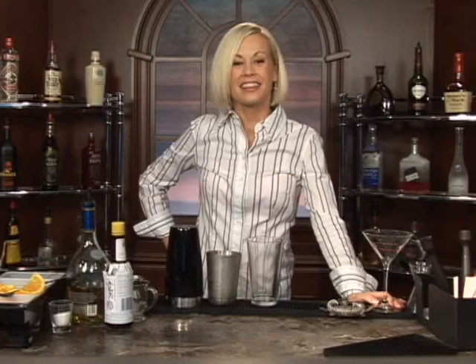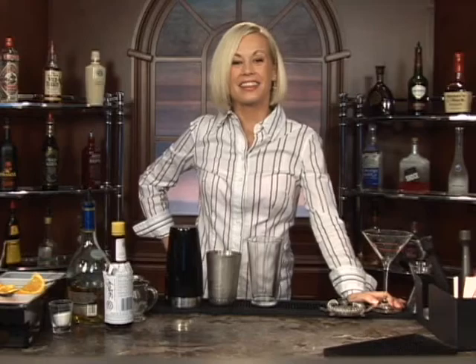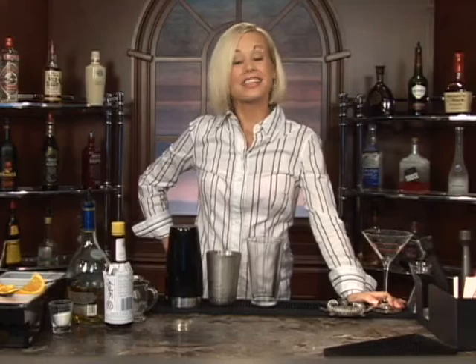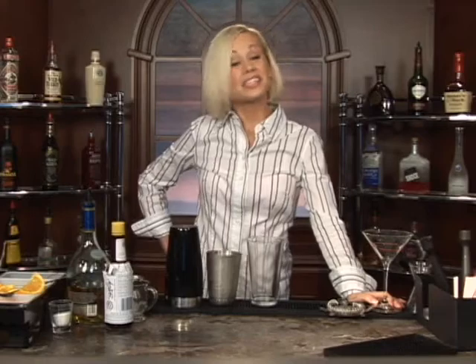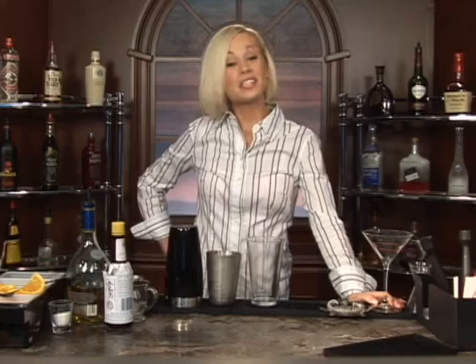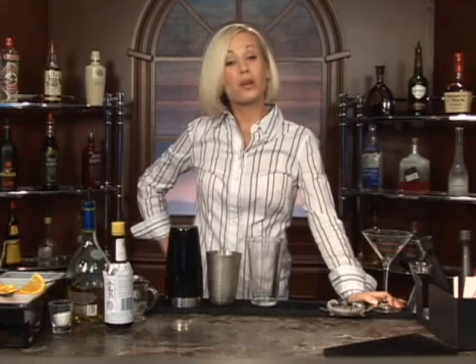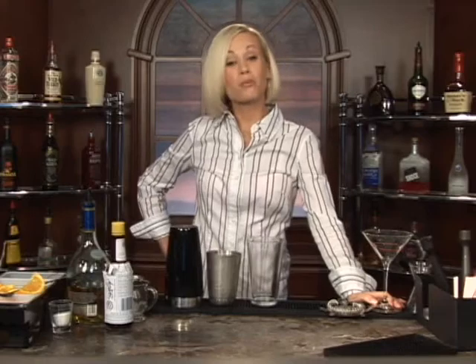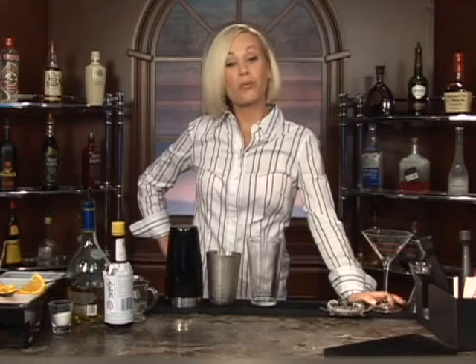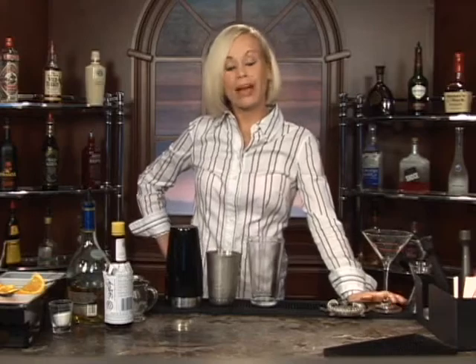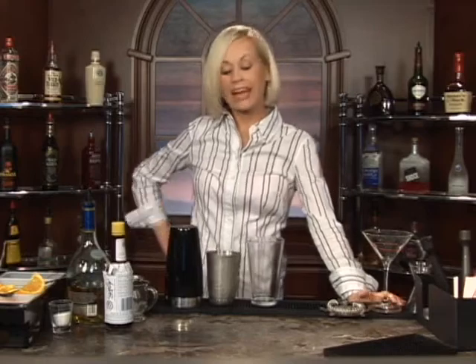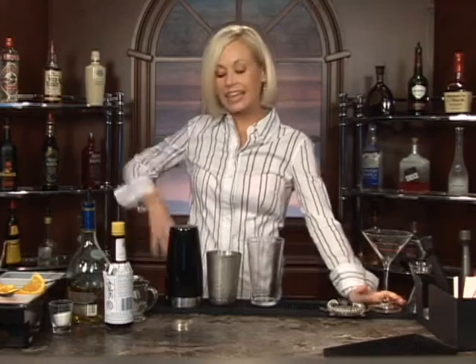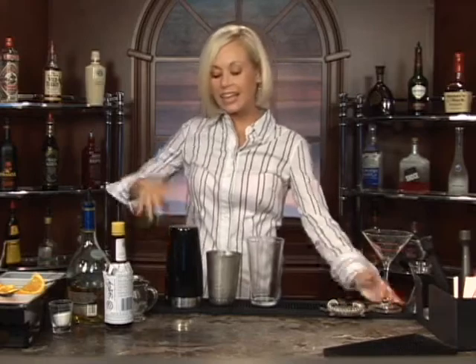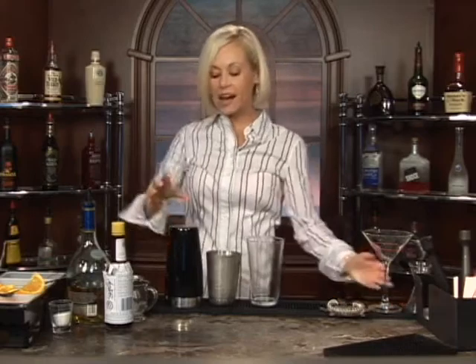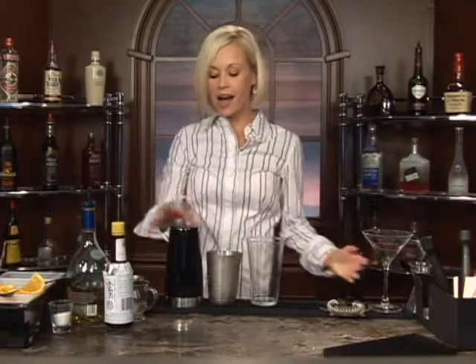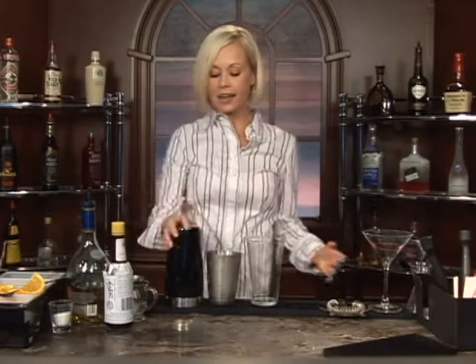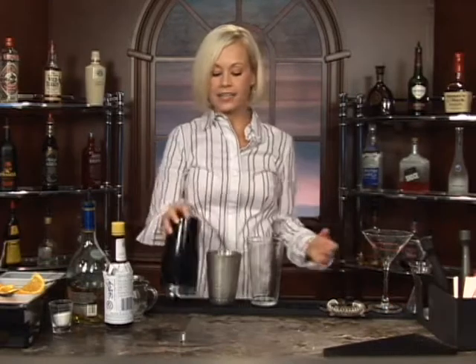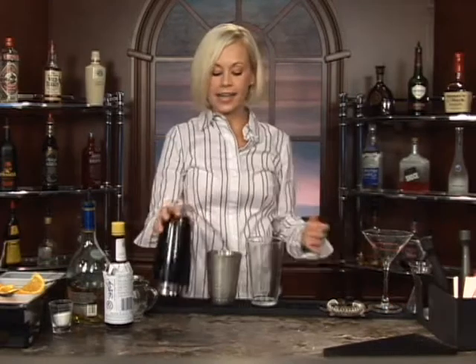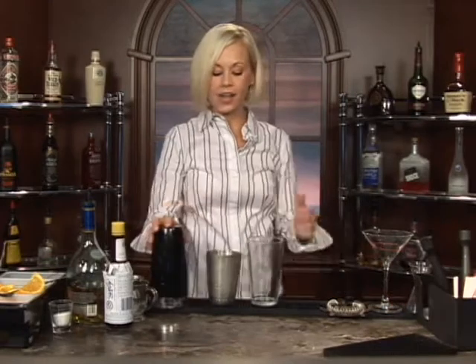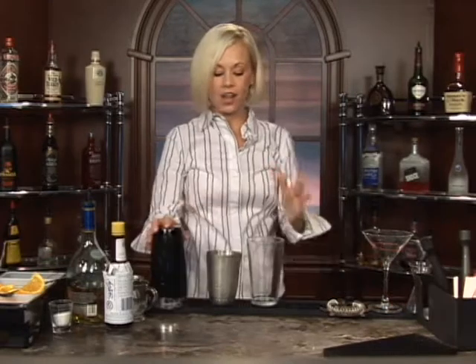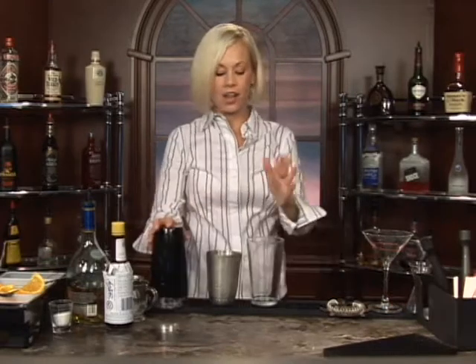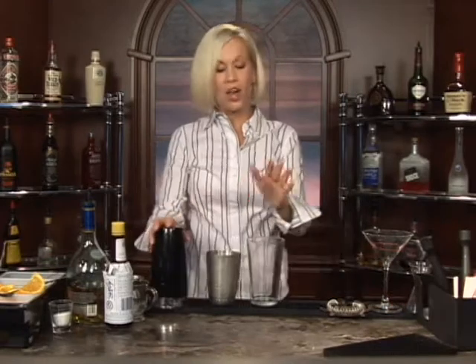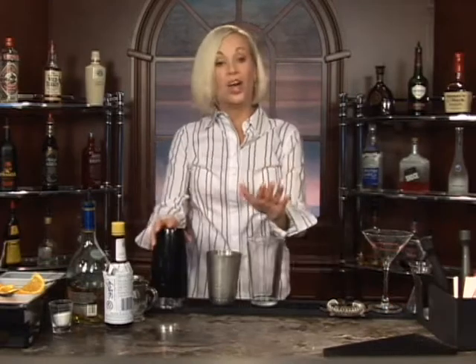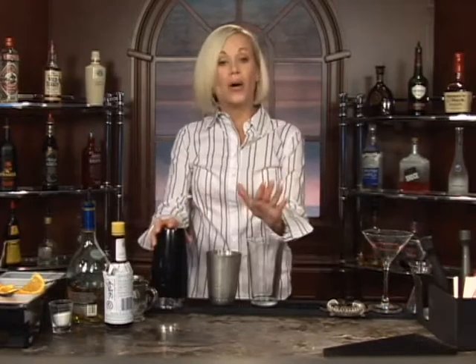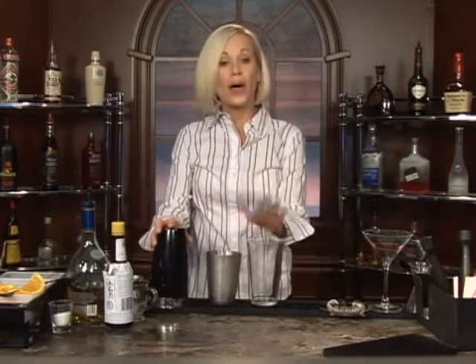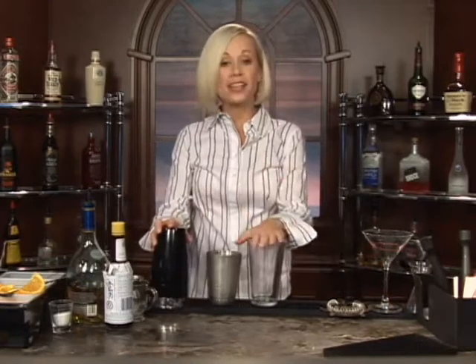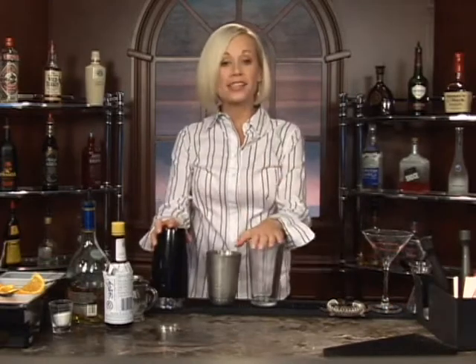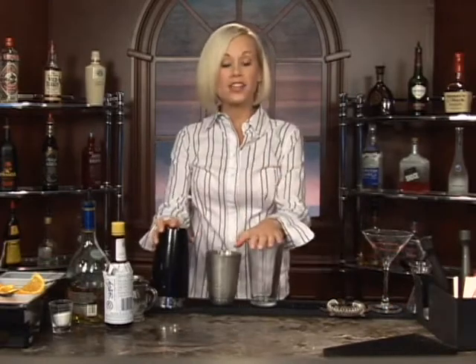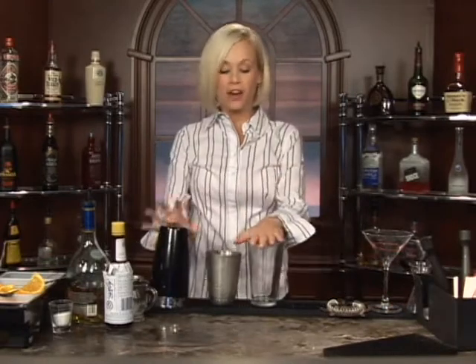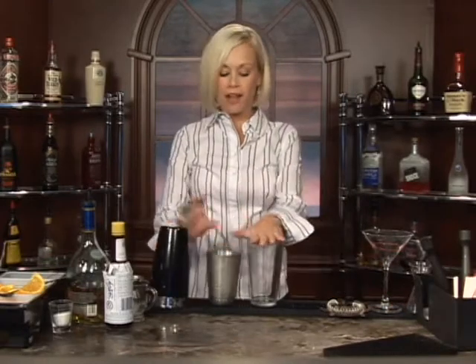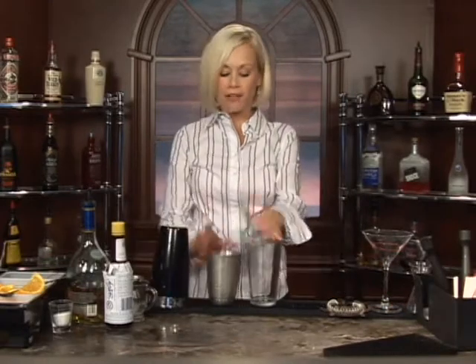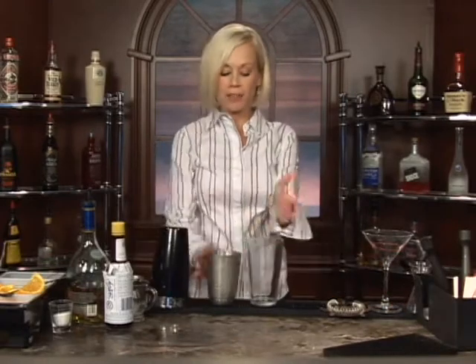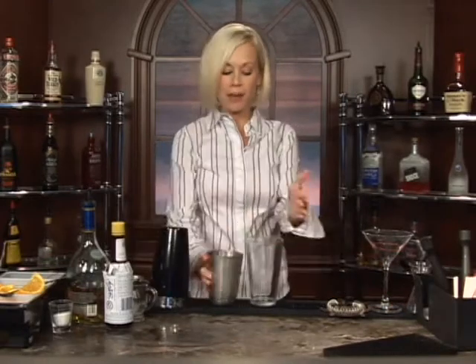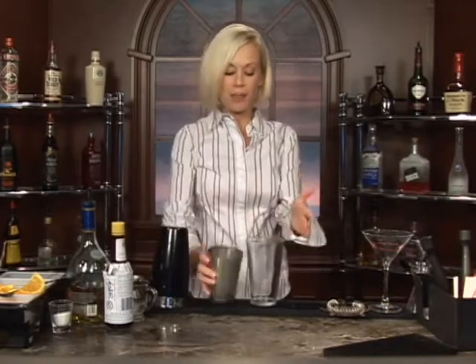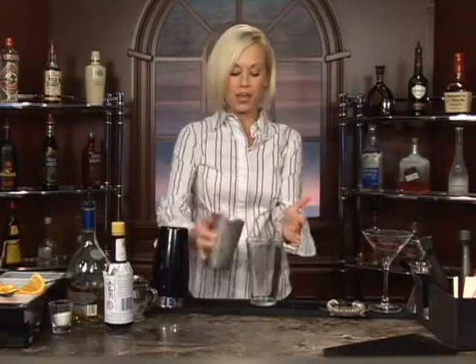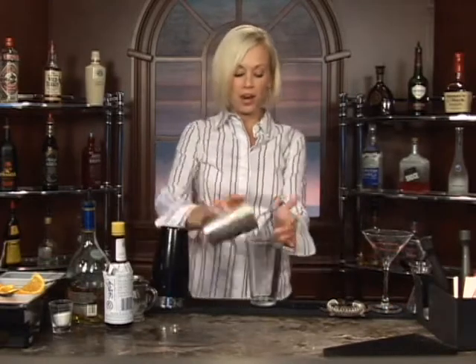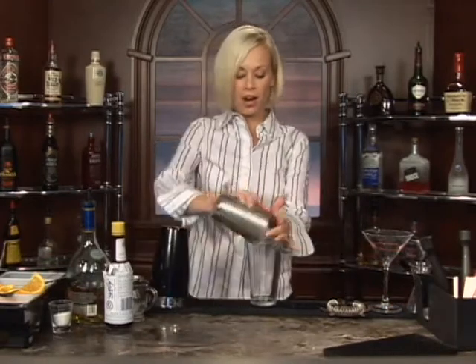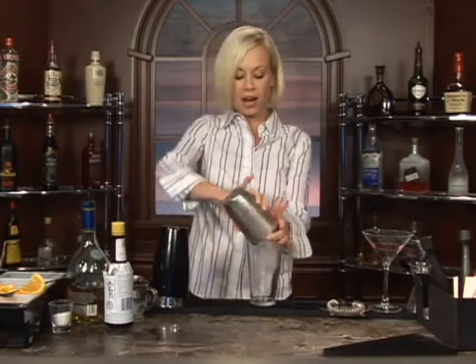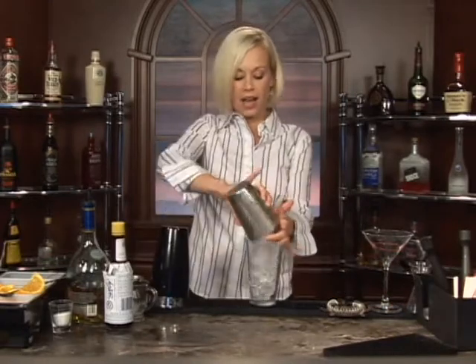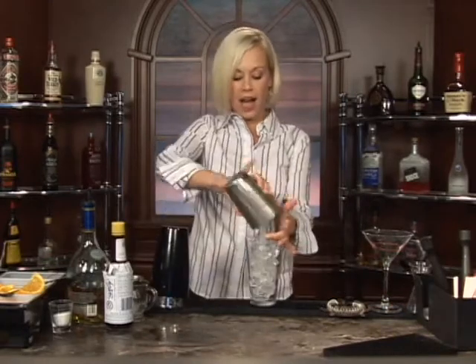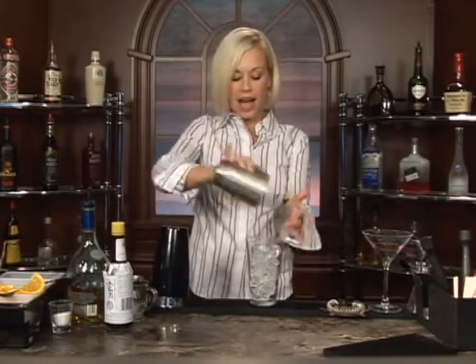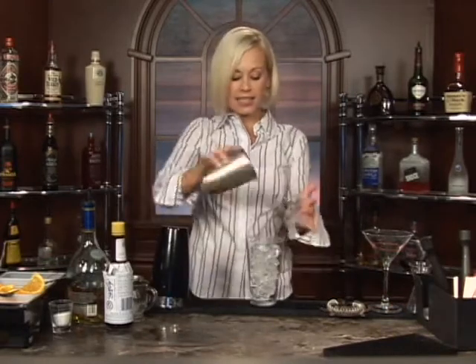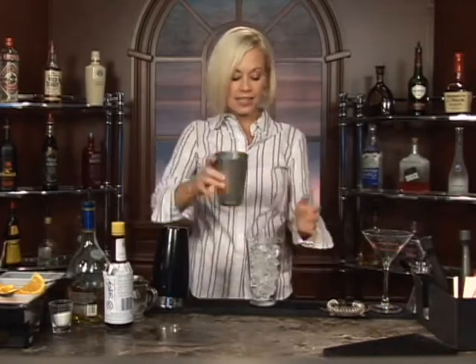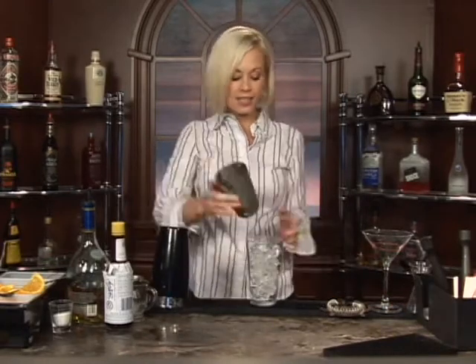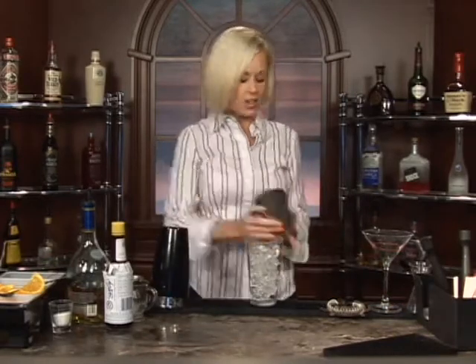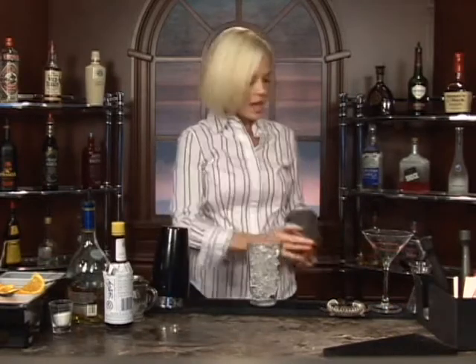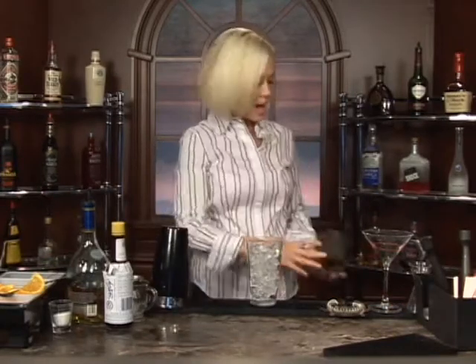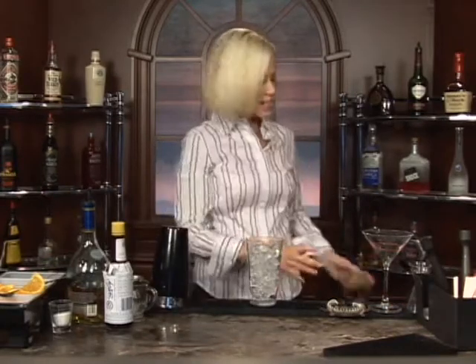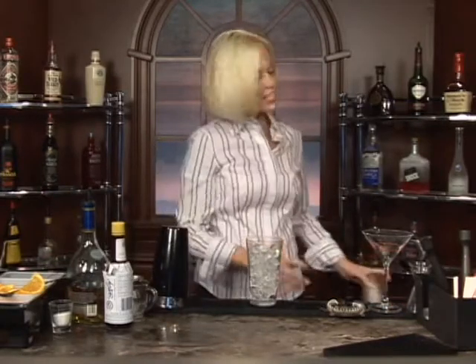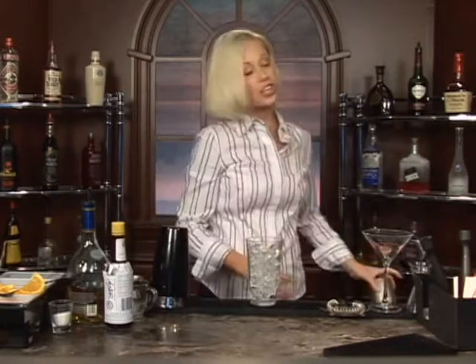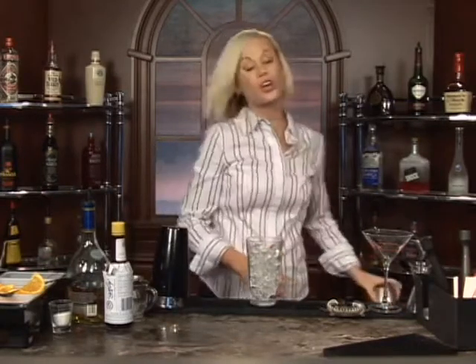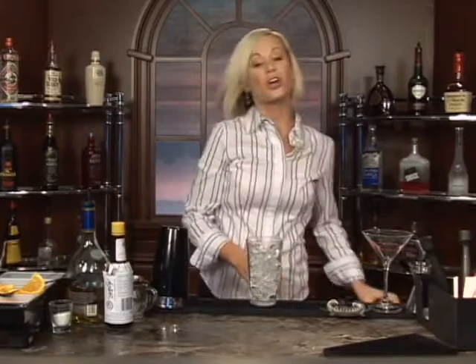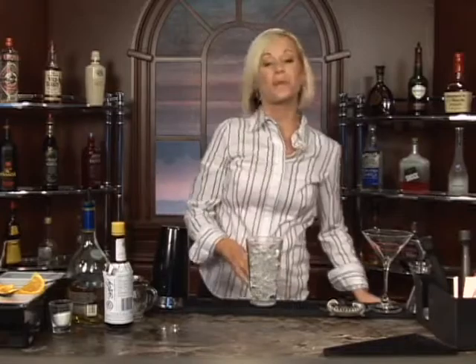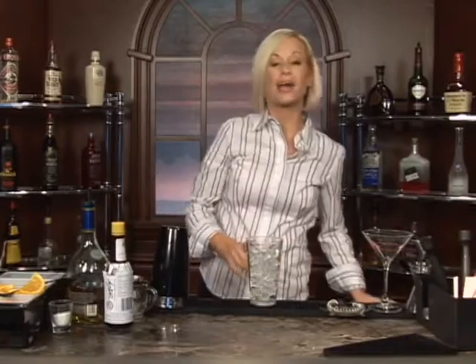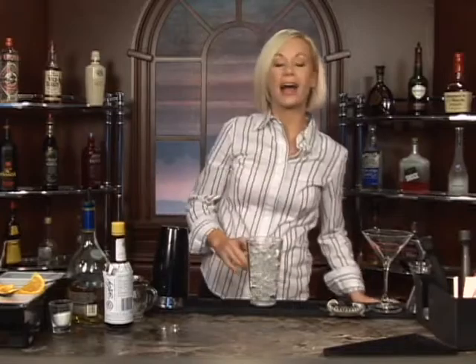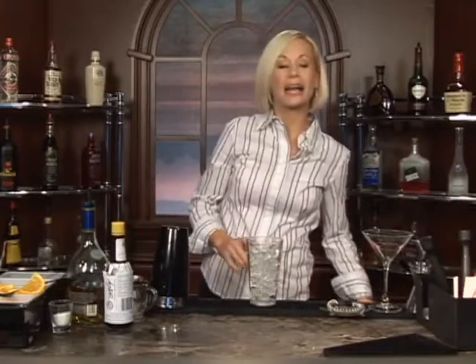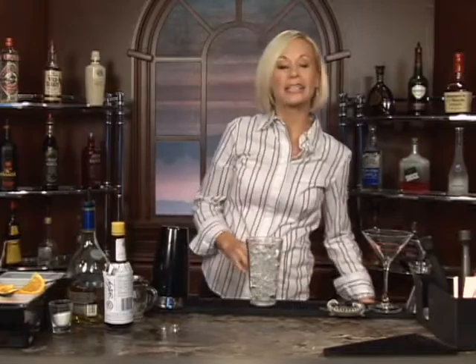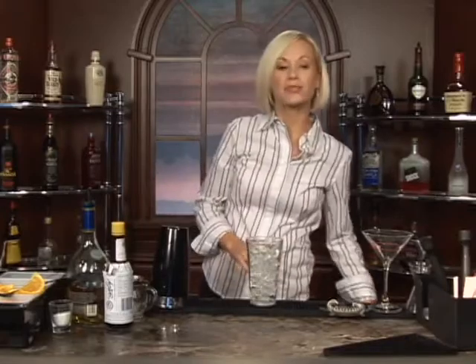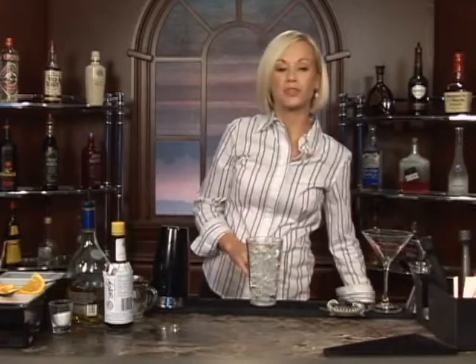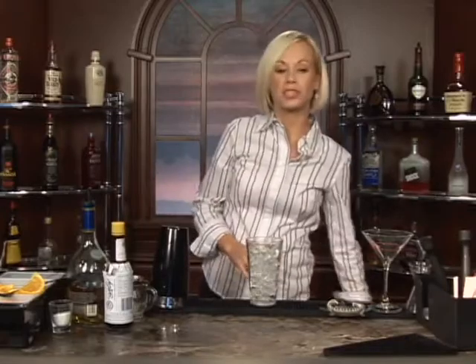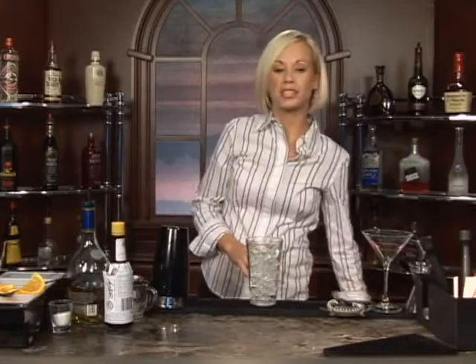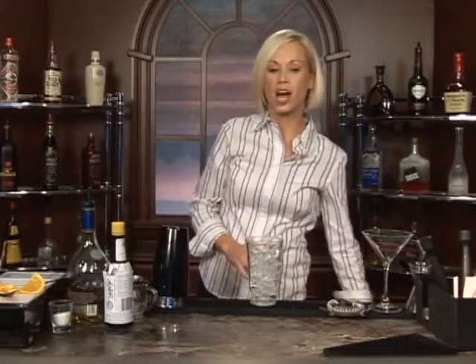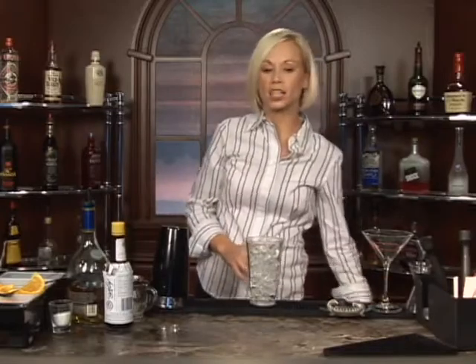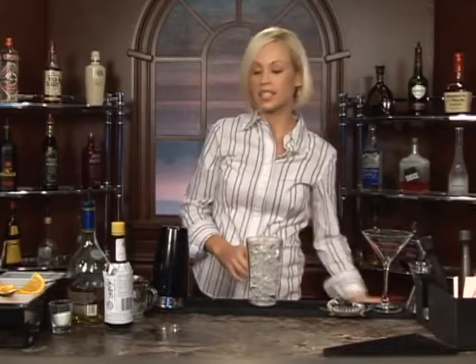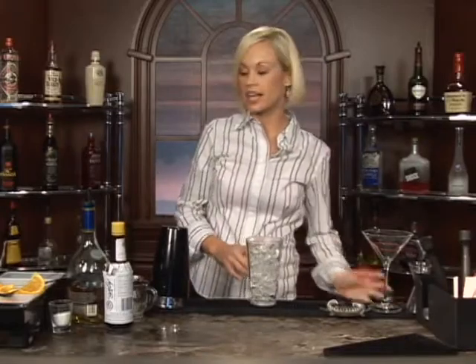This is called Brandy Cocktail. Go ahead and start off by putting your ice in your glass. Get a good amount of ice for this cocktail.